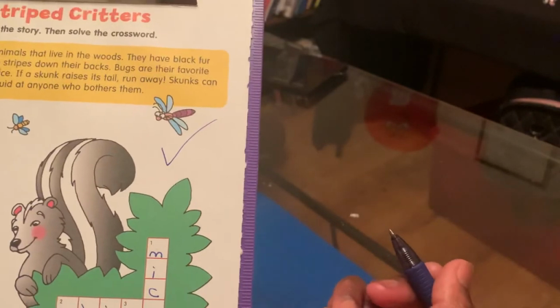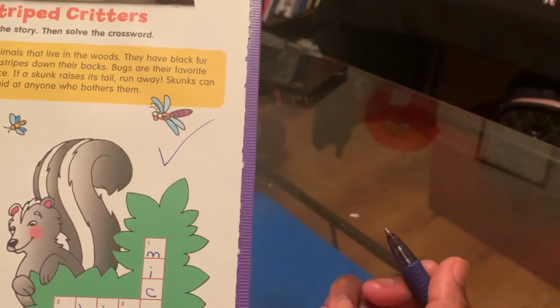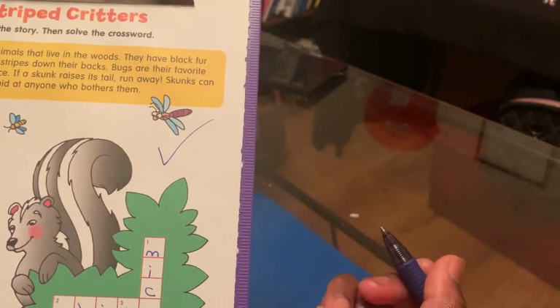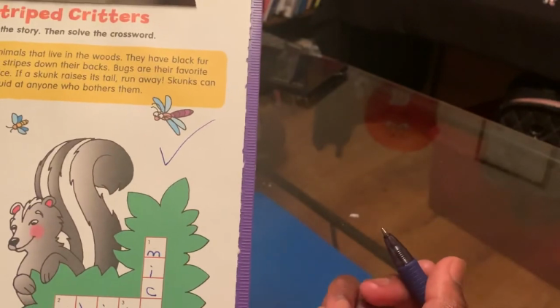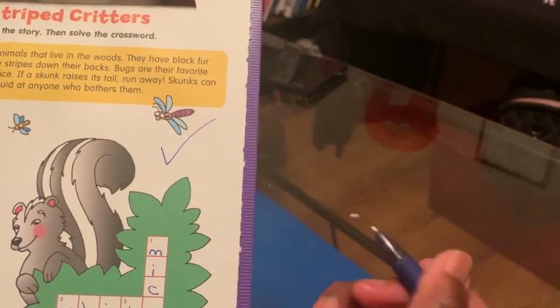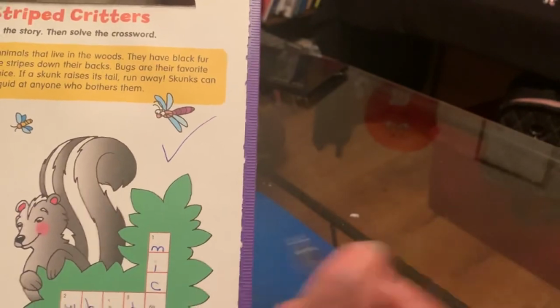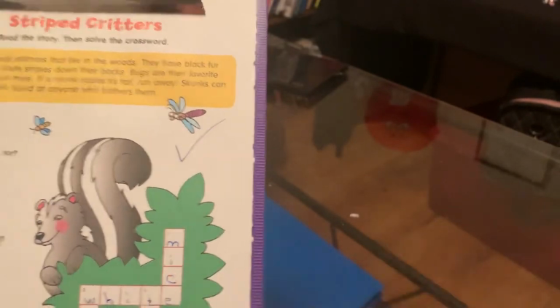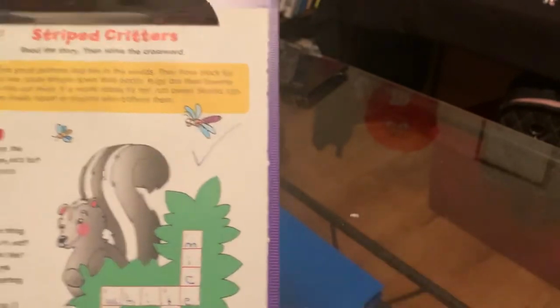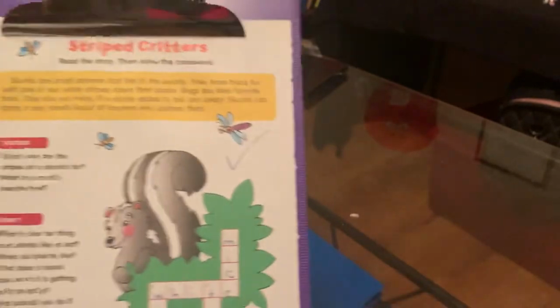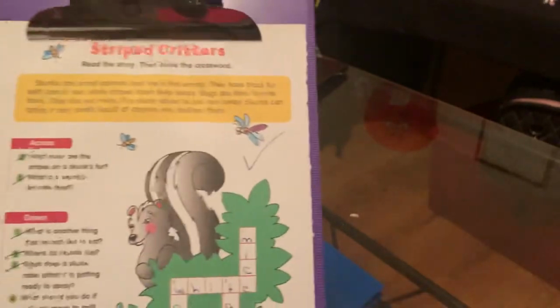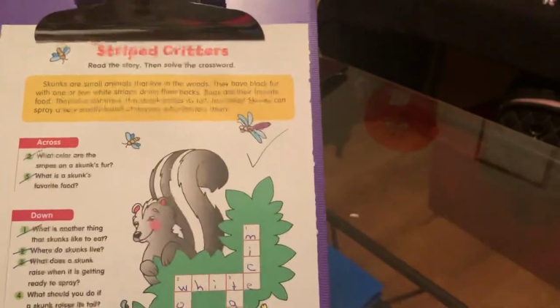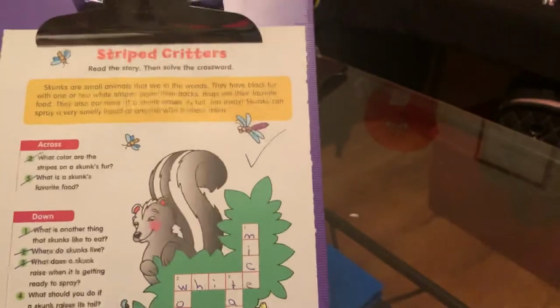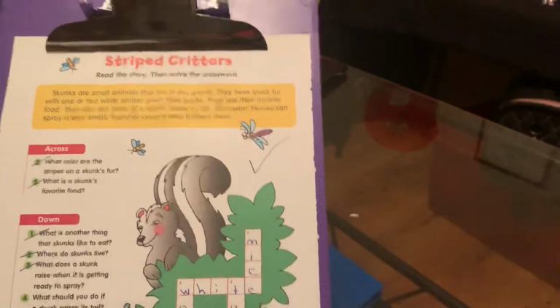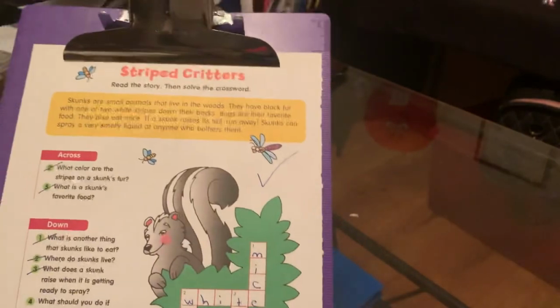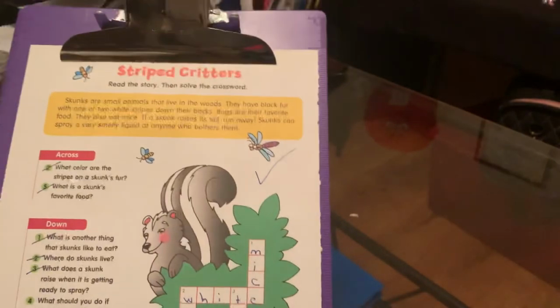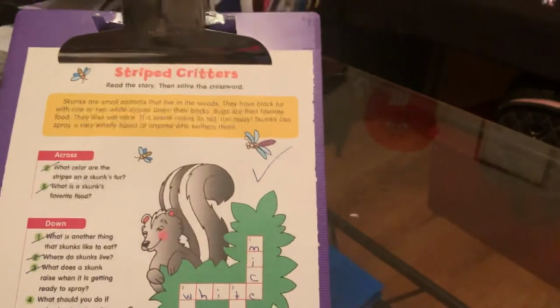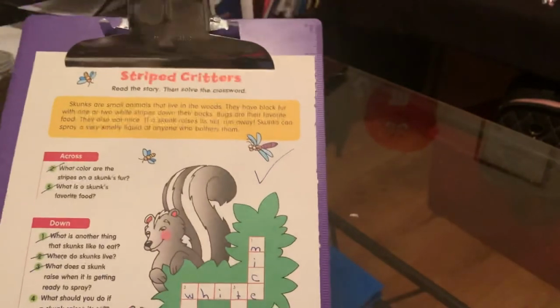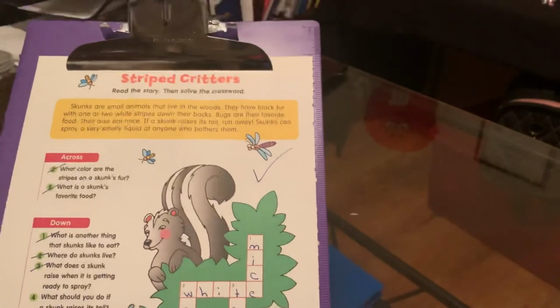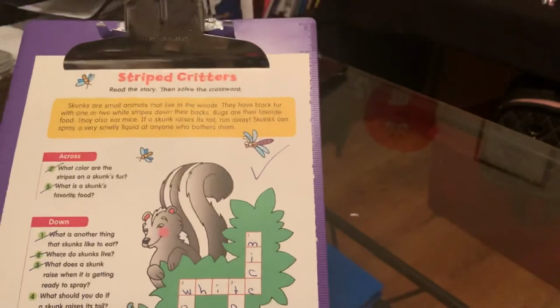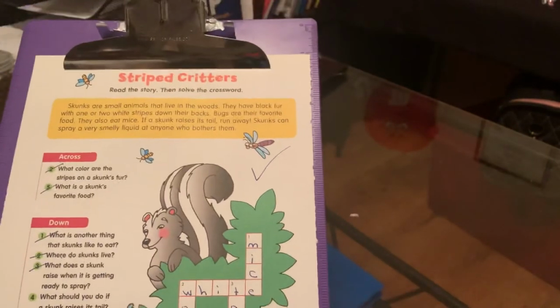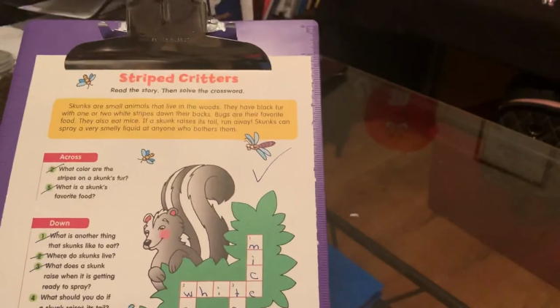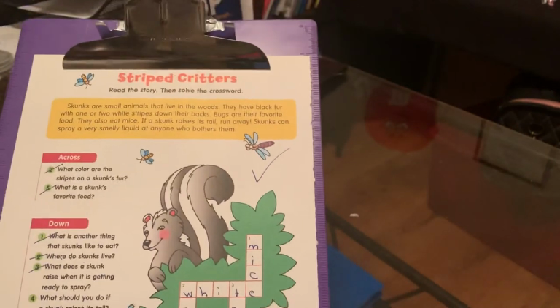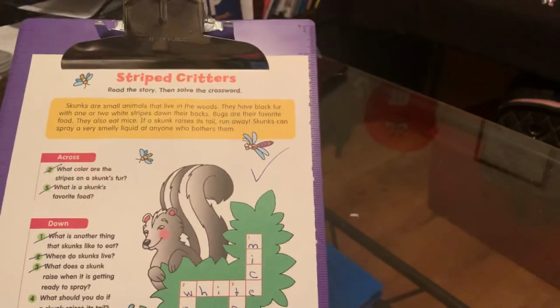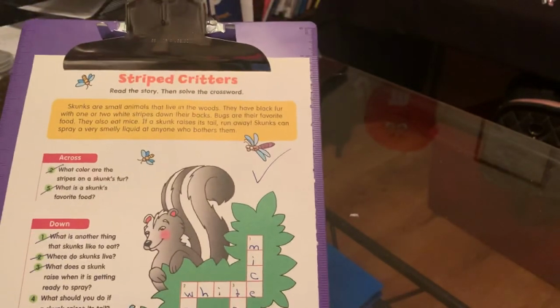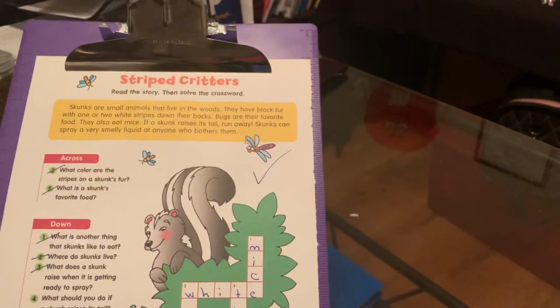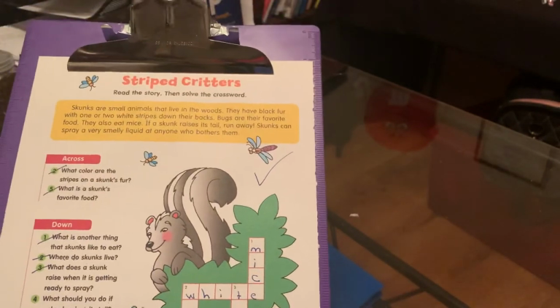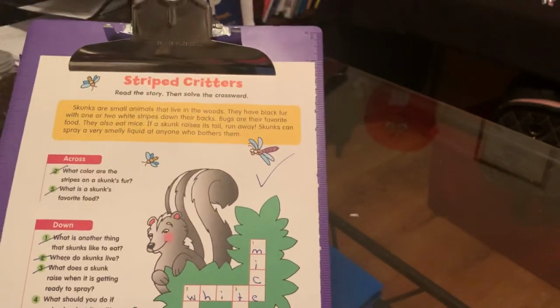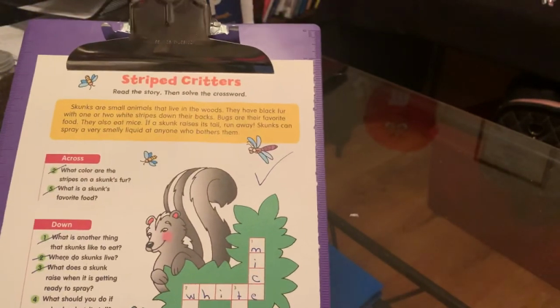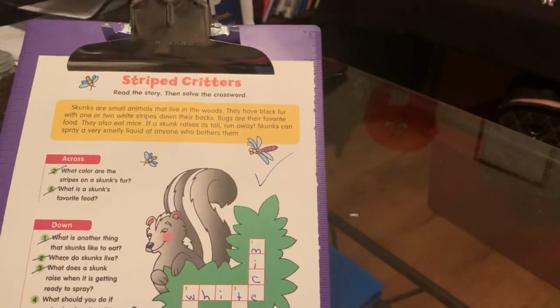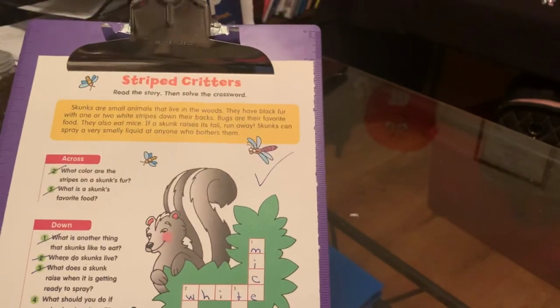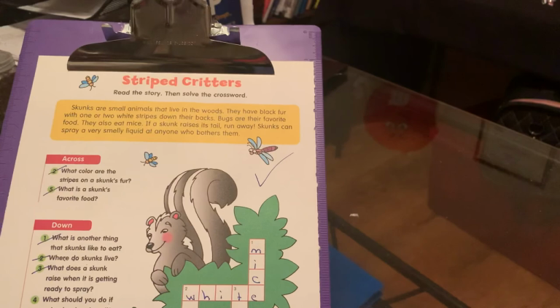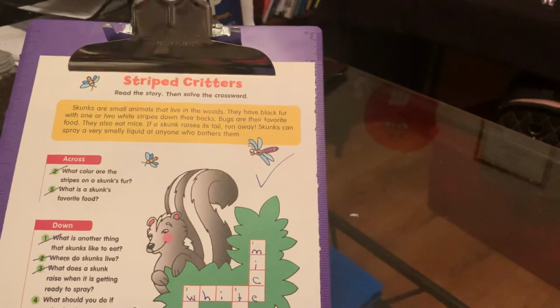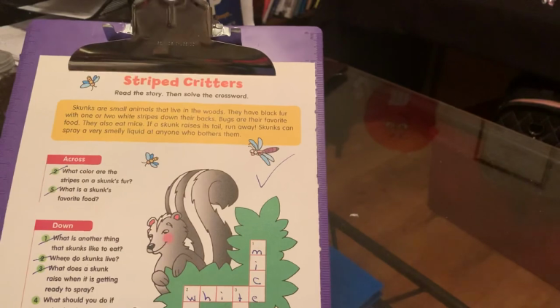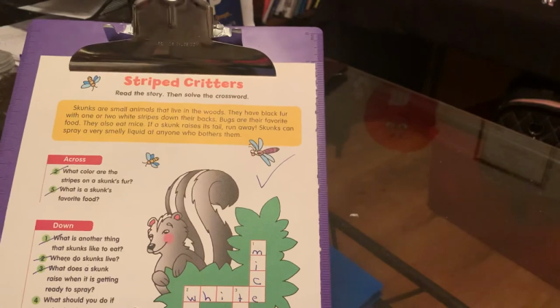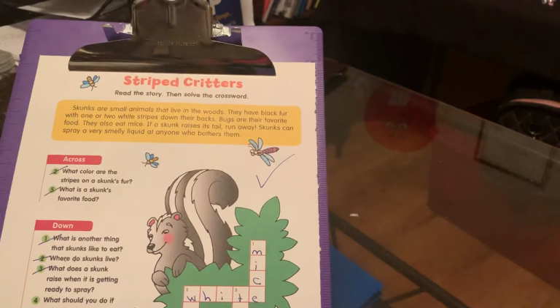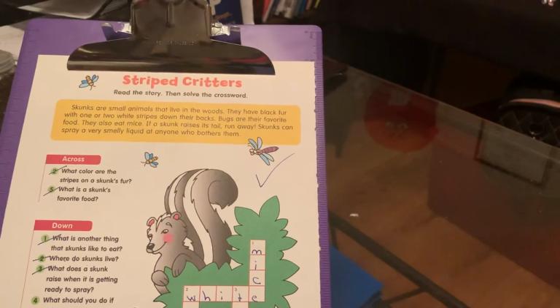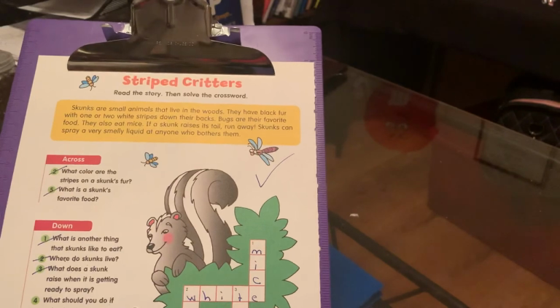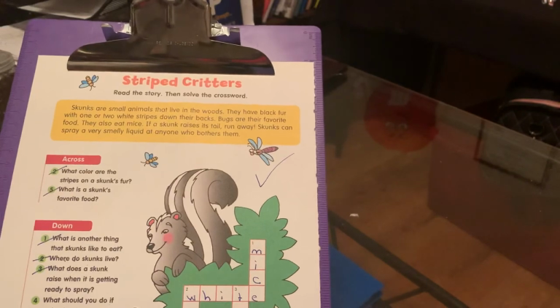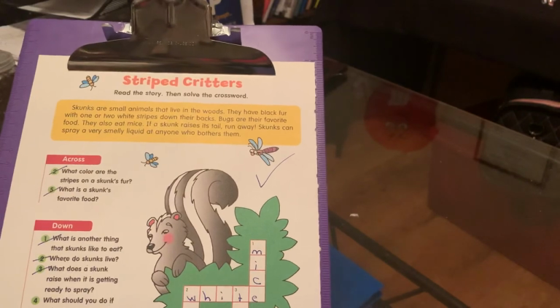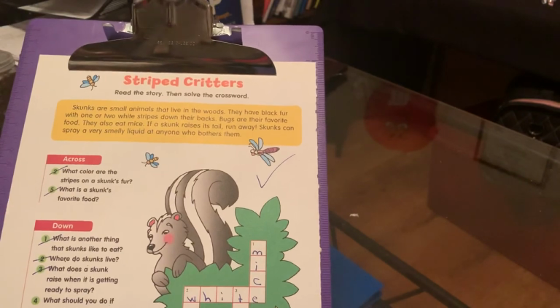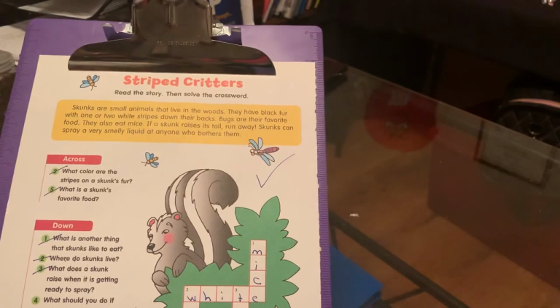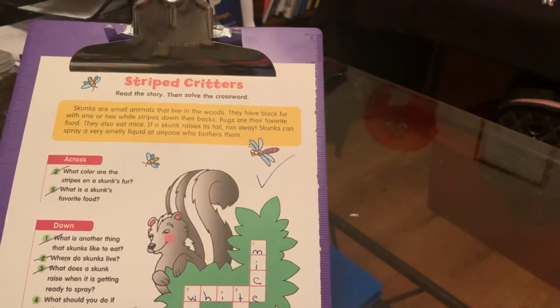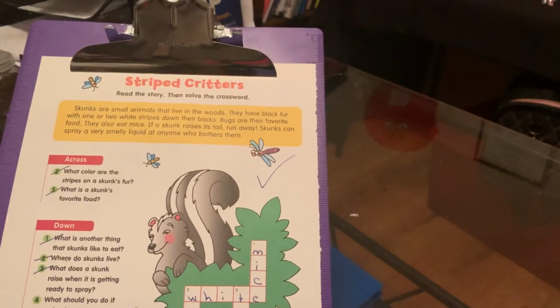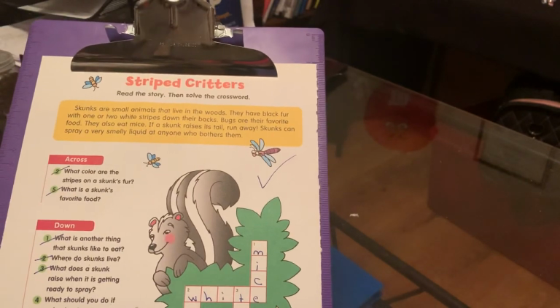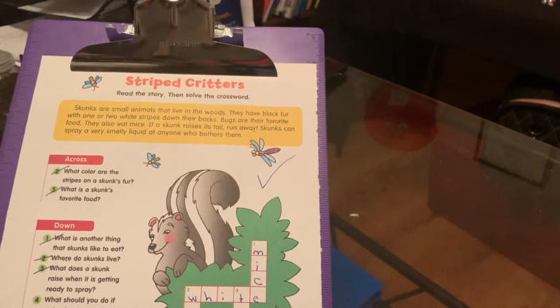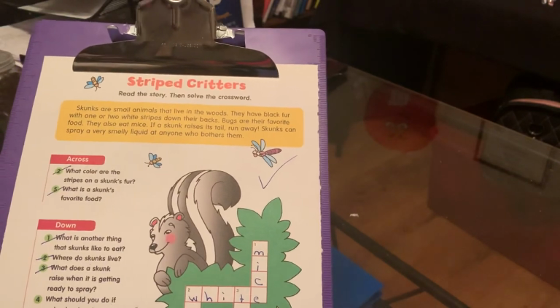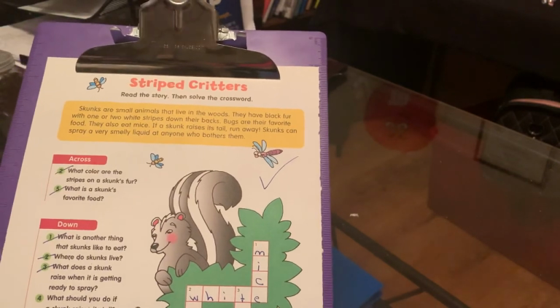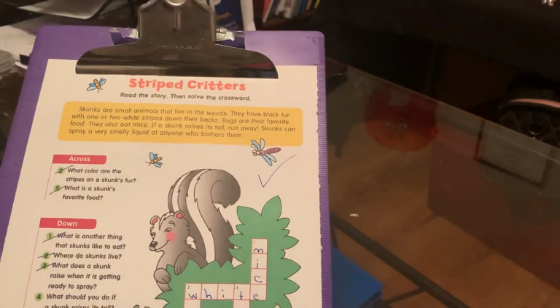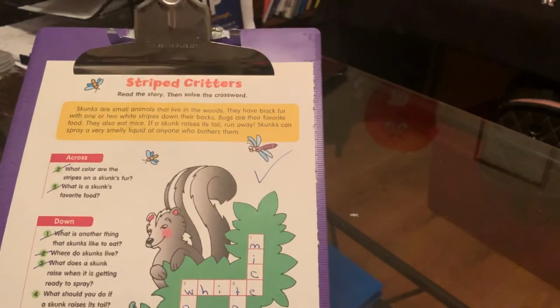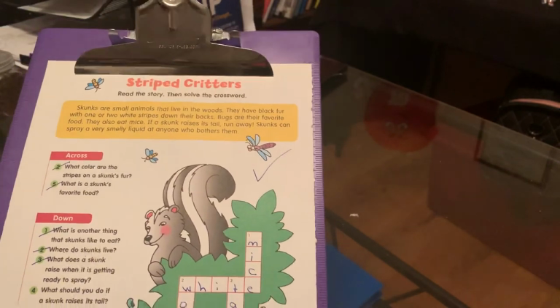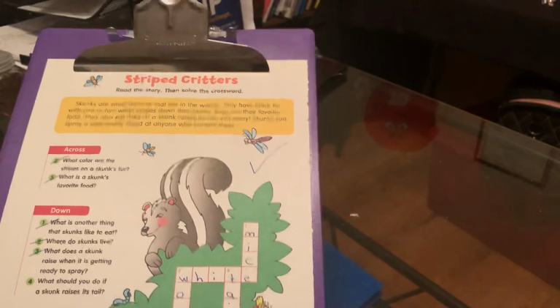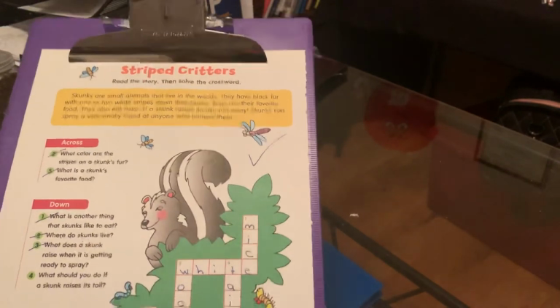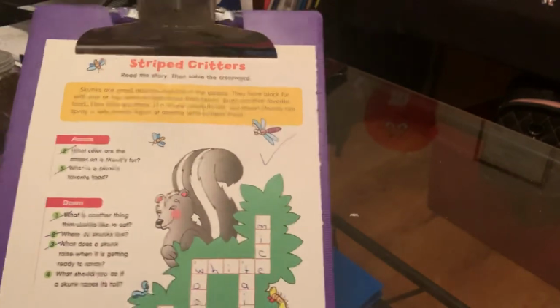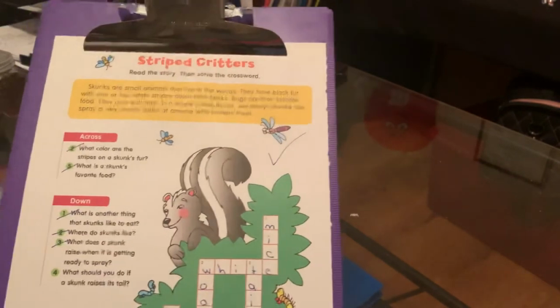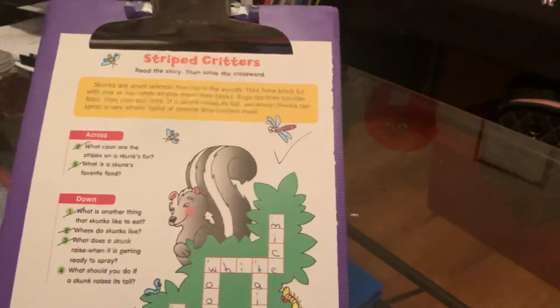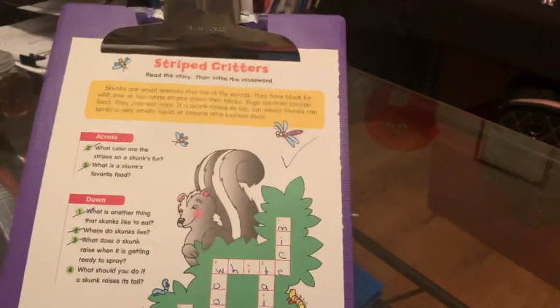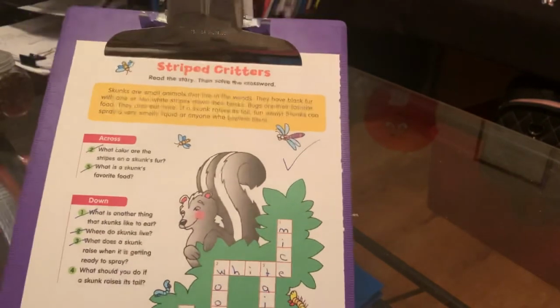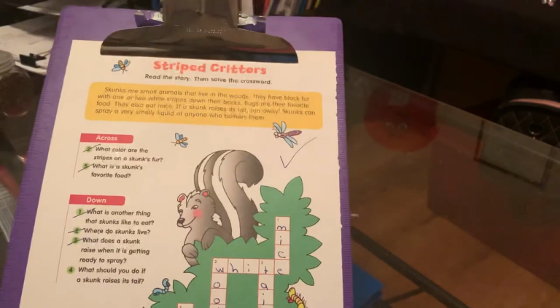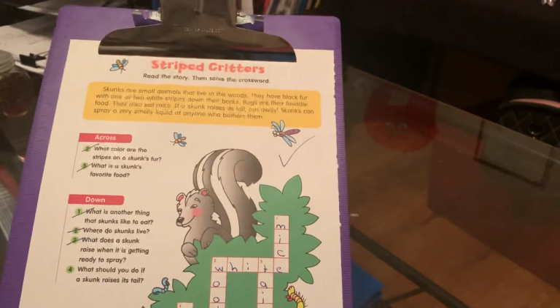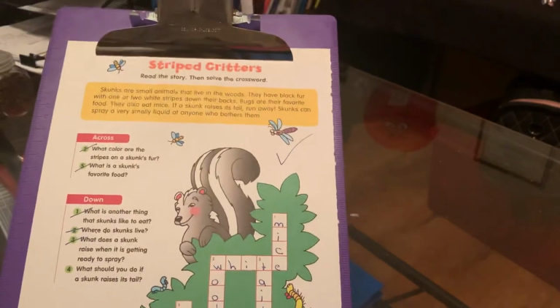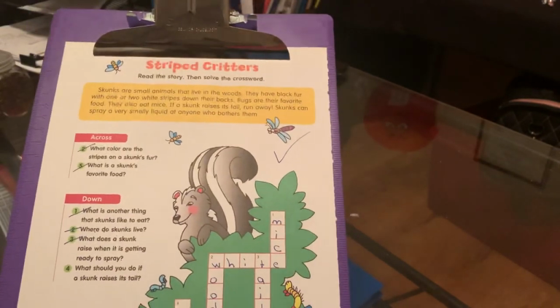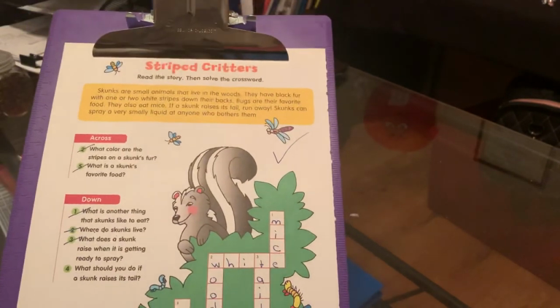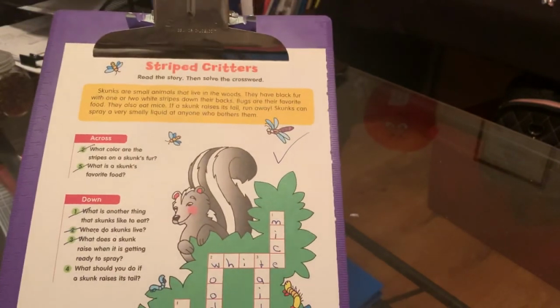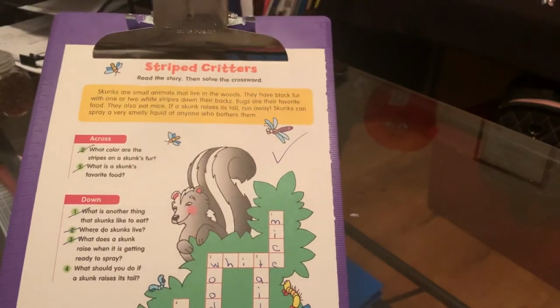You guys have been great. Again, this is Miss Cassandra with Just Read Savannah. Thank you so much for this puzzle.